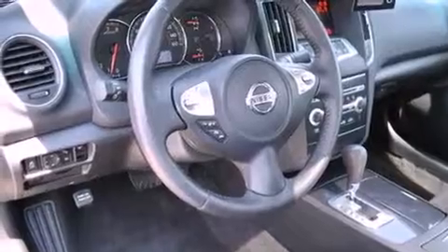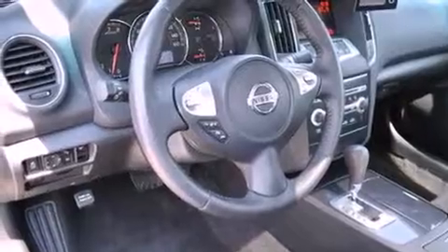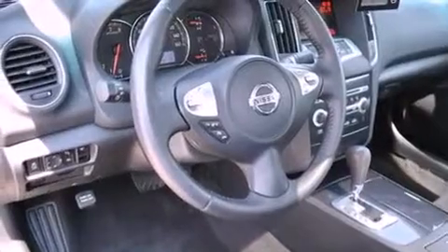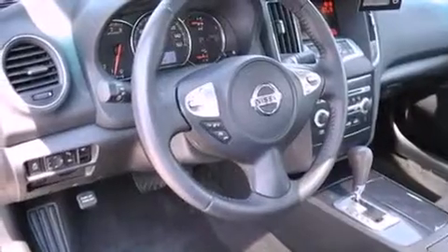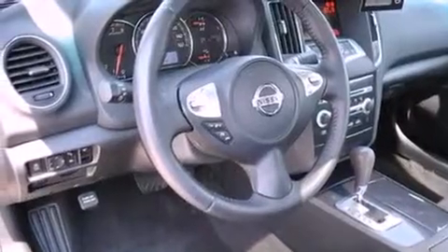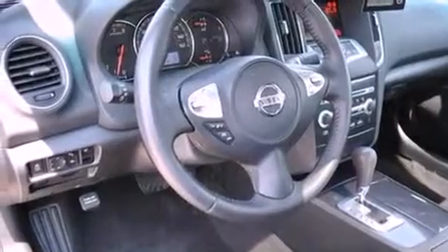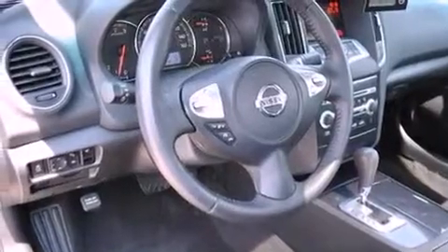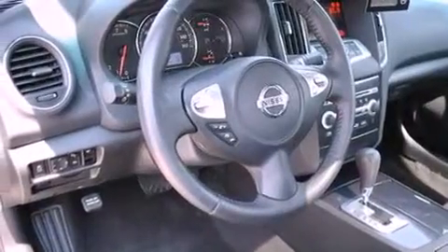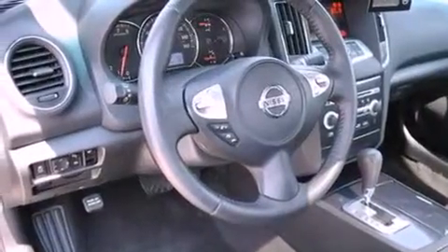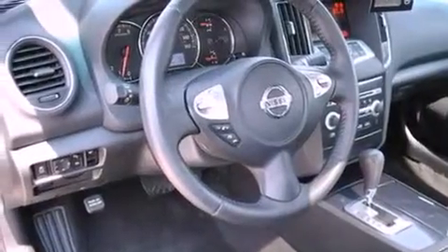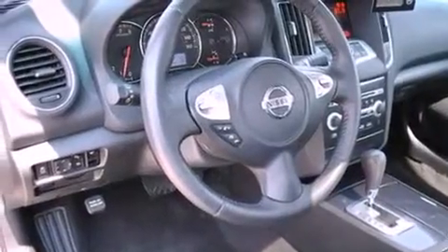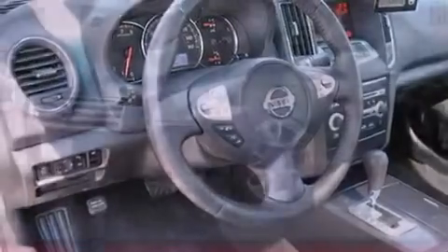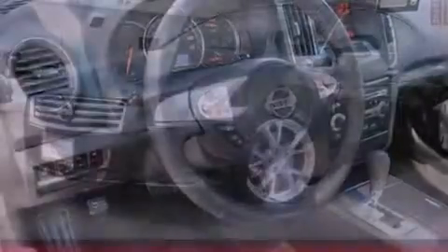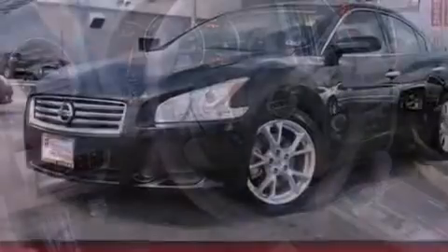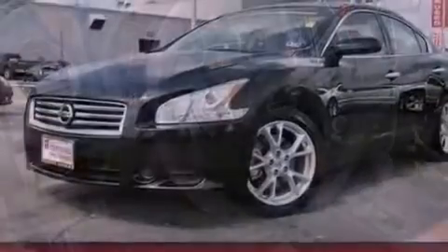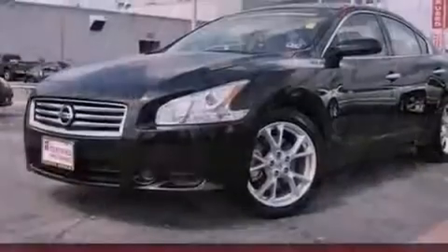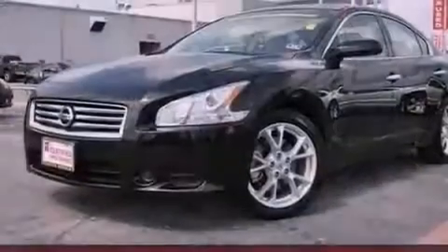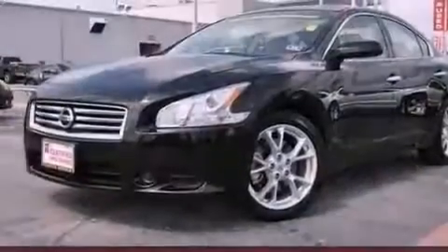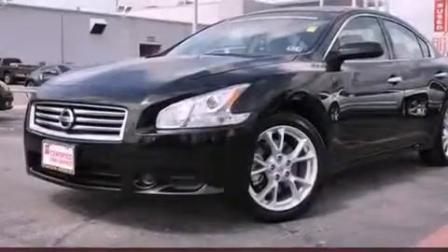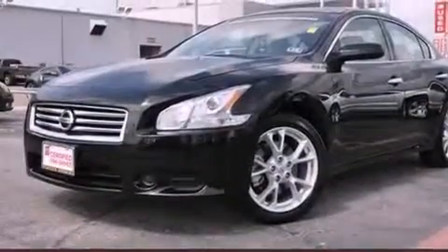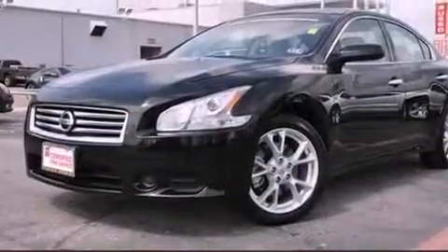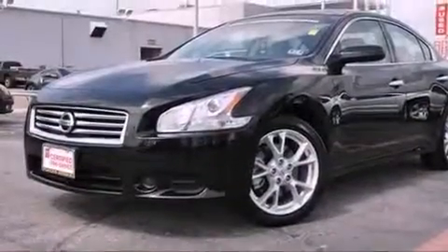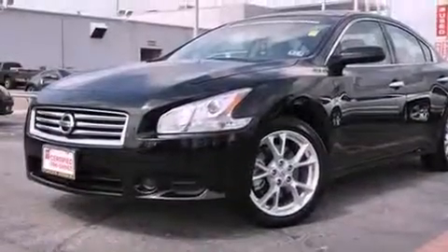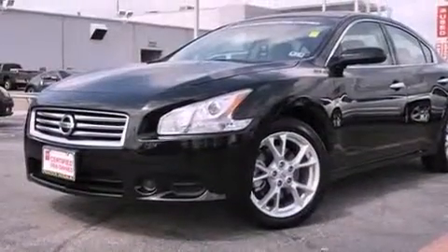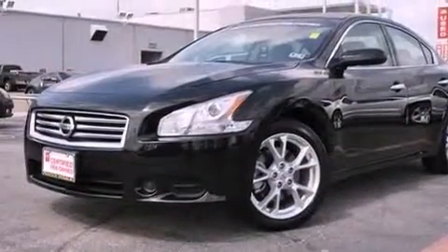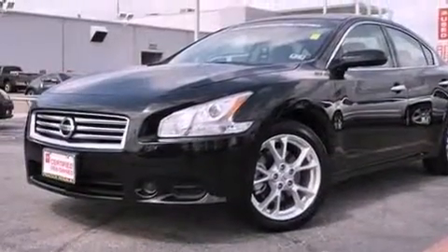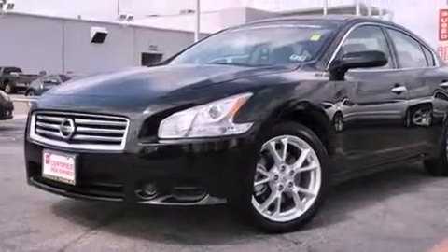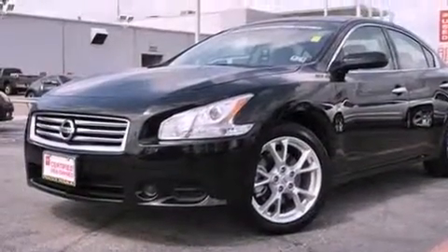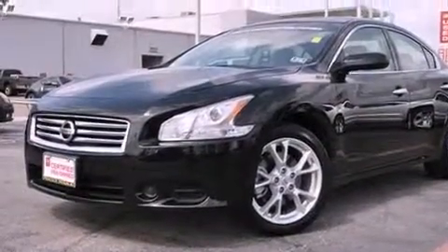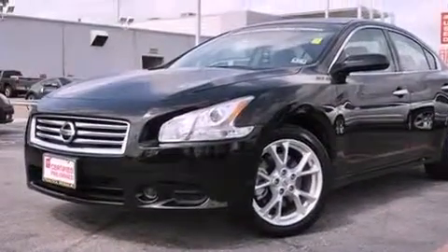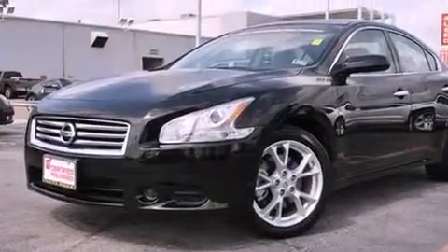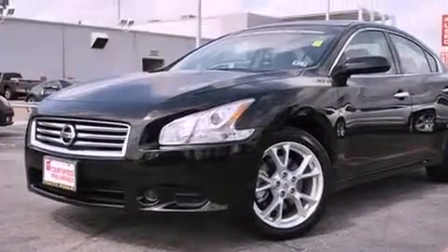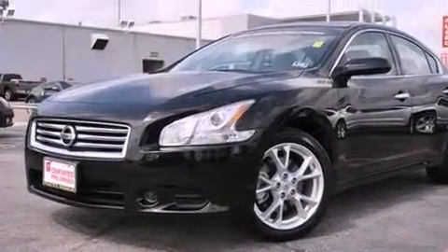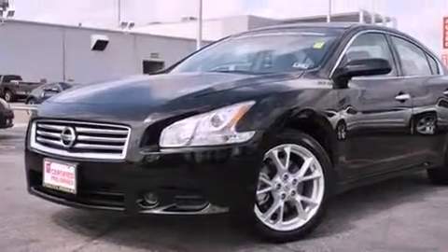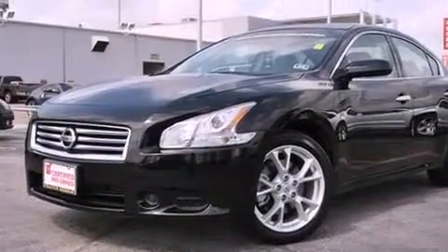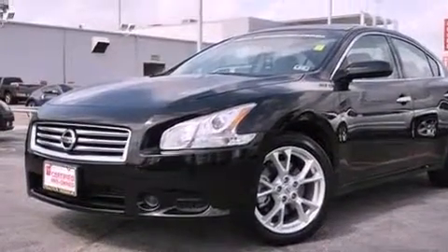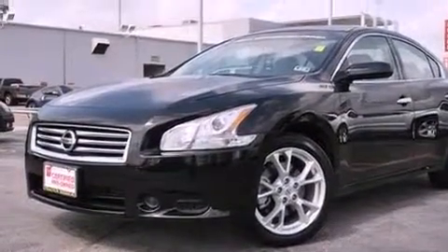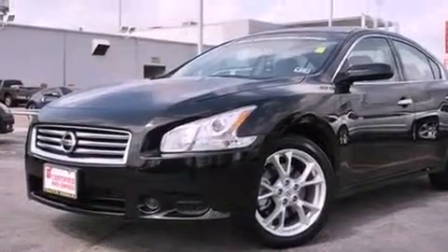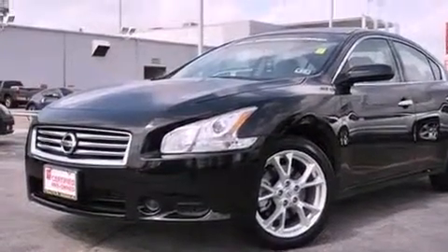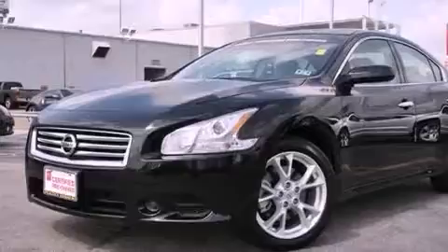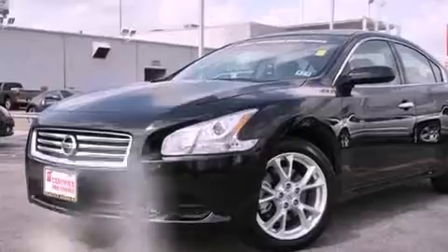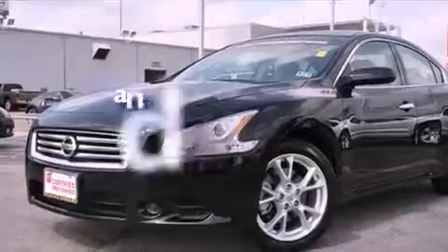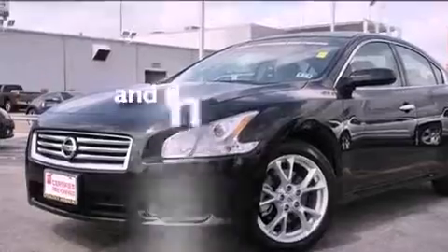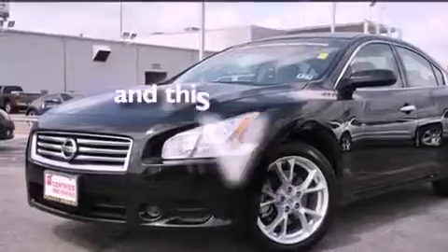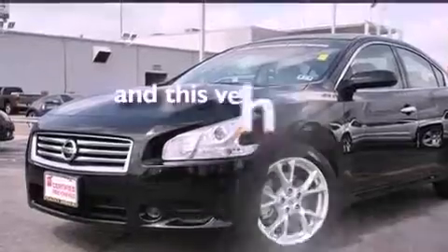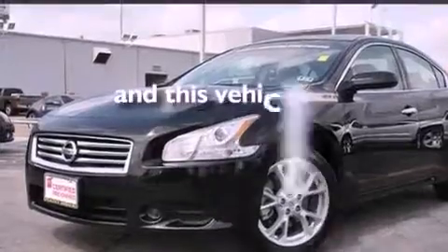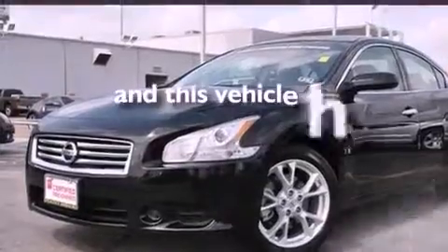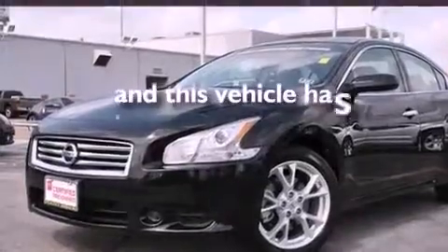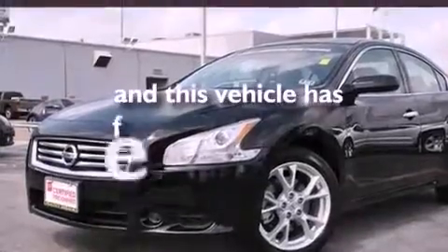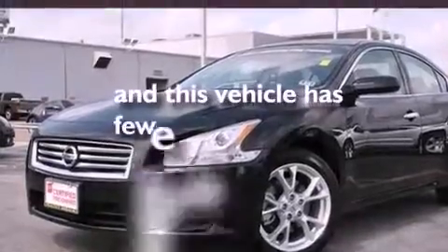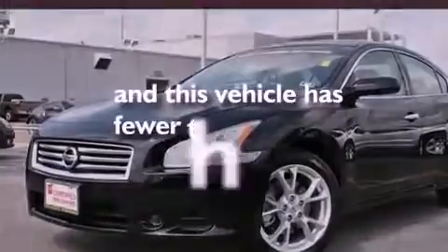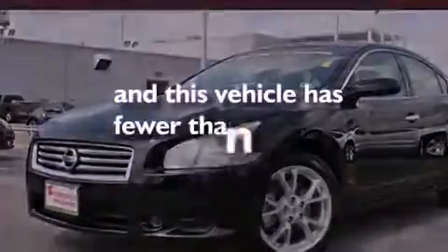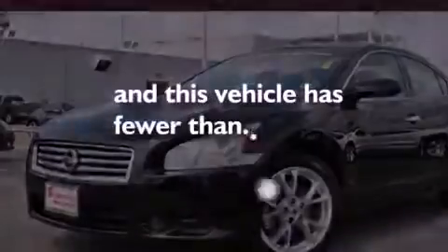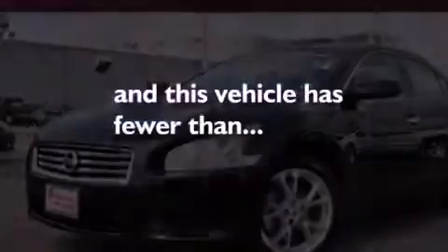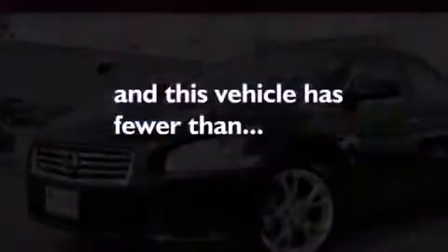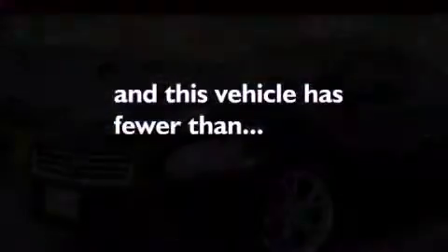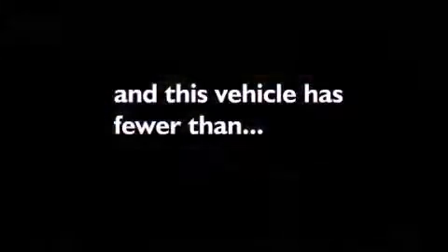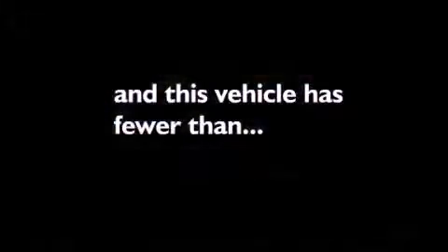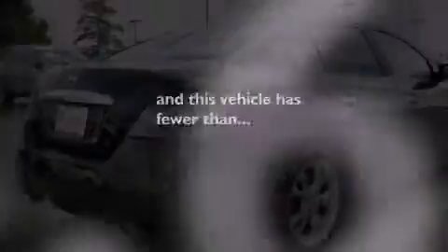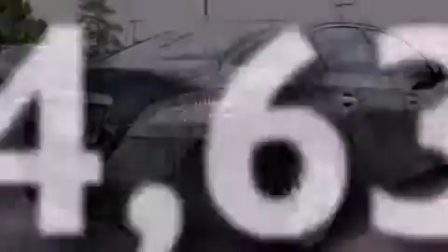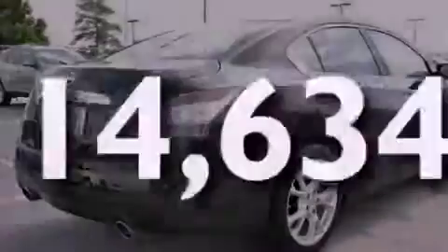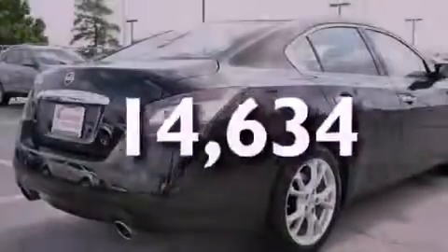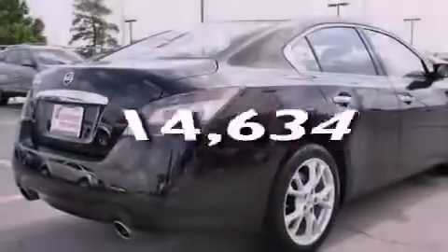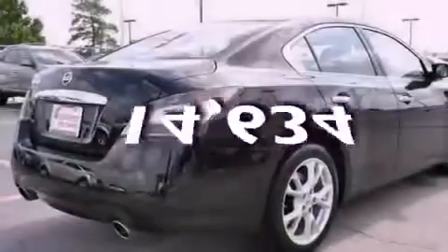Additional features include dual airbags, three-point rear seatbelts, and a power passenger seat. This vehicle has fewer than 15,000 miles on the odometer.